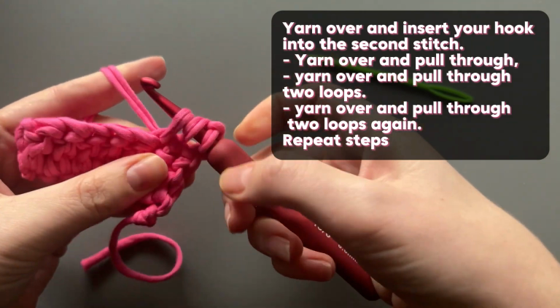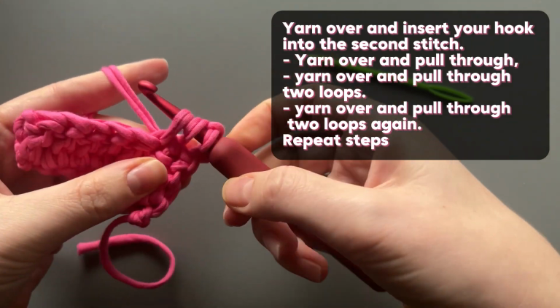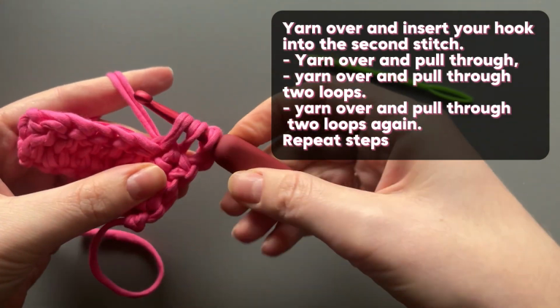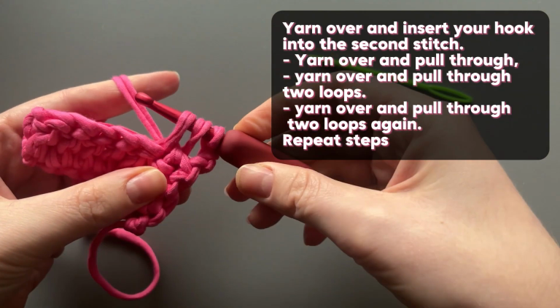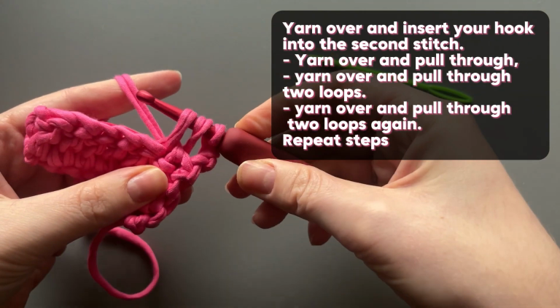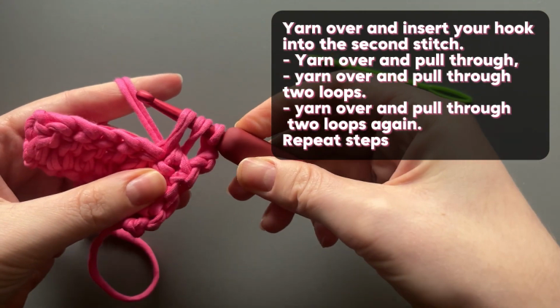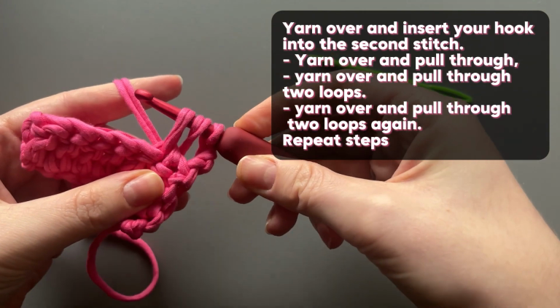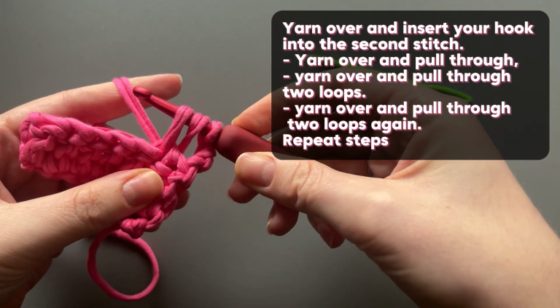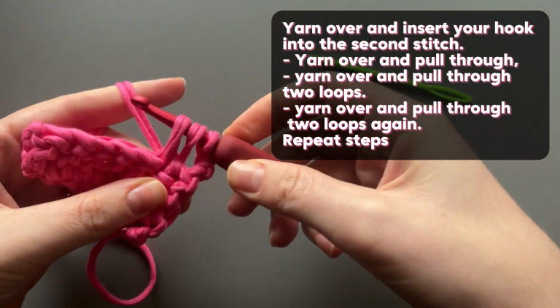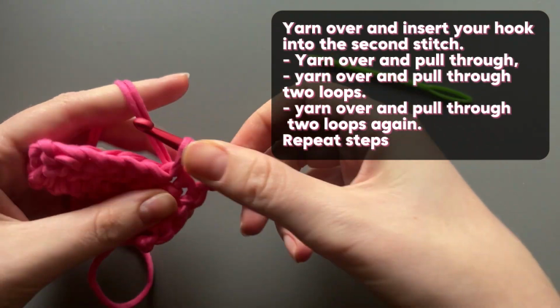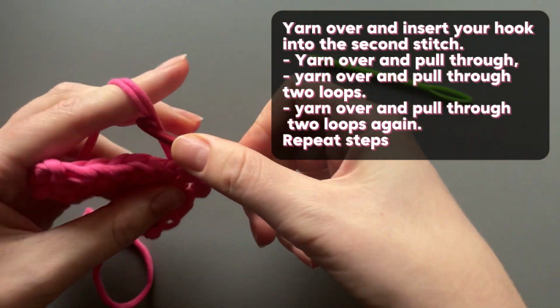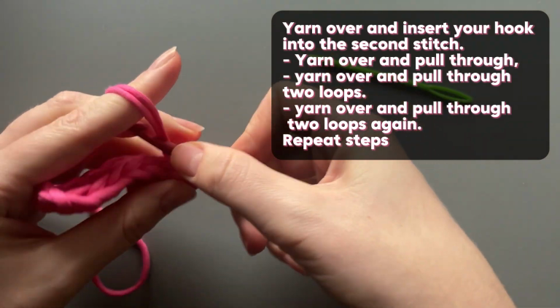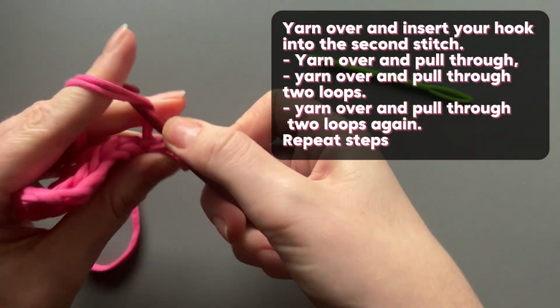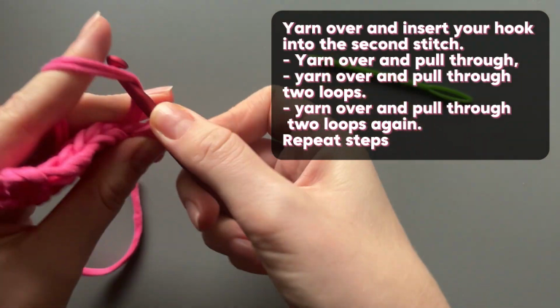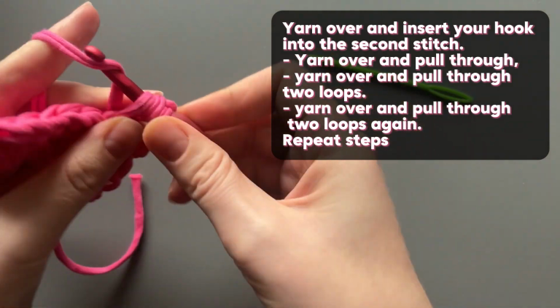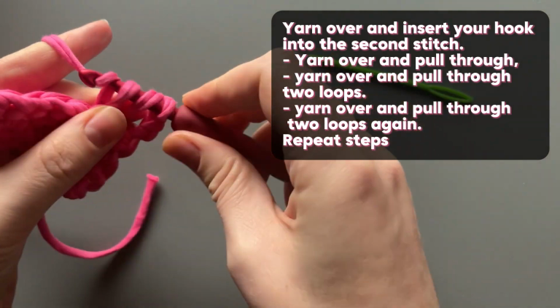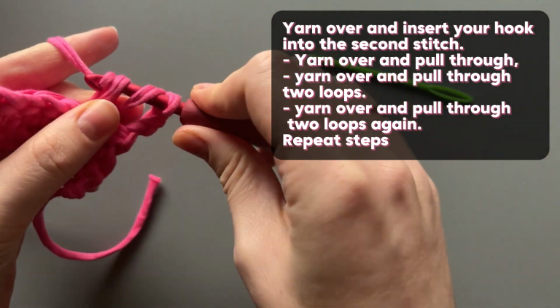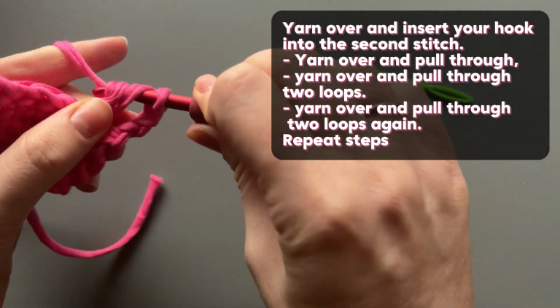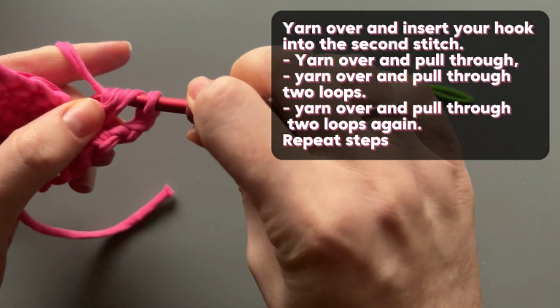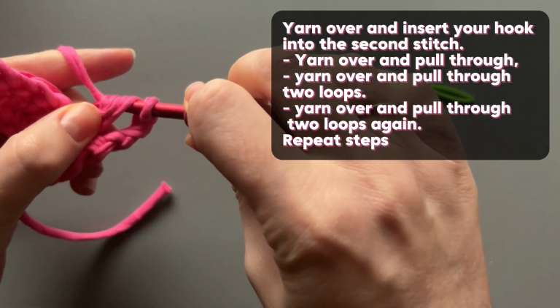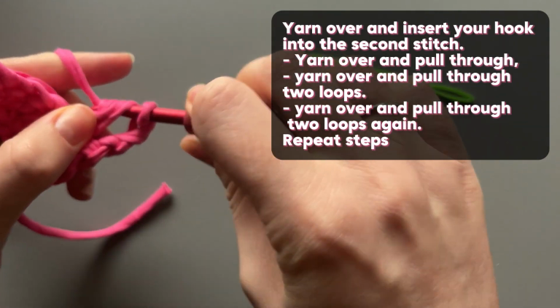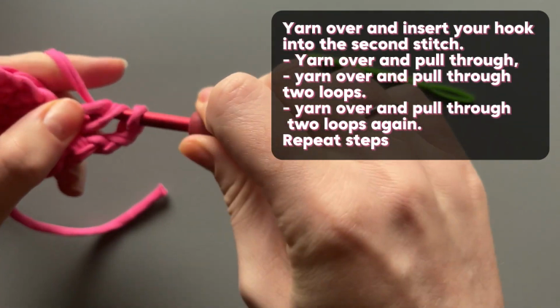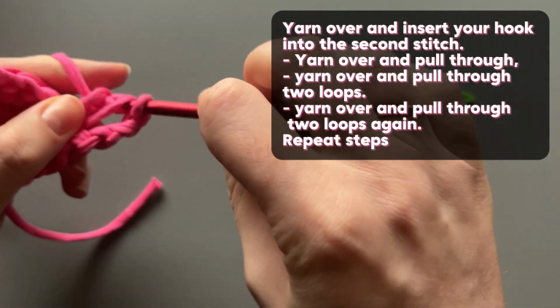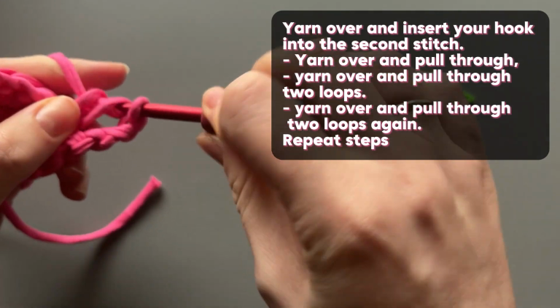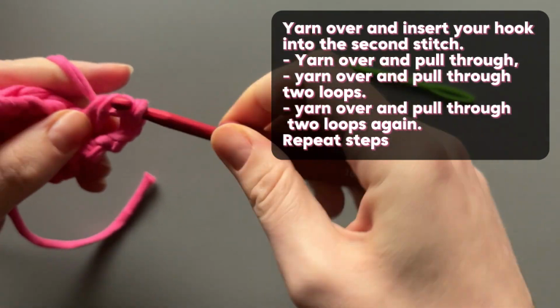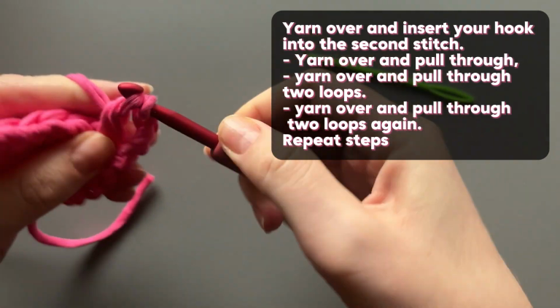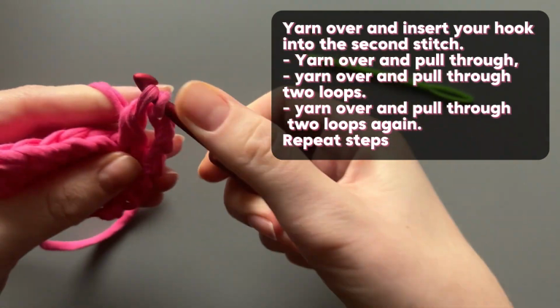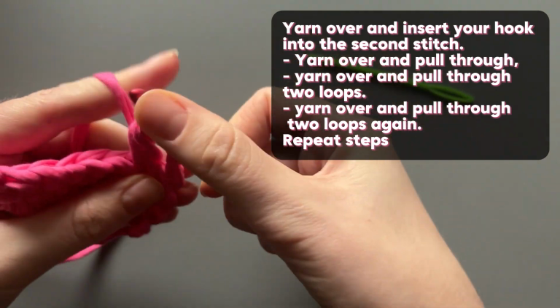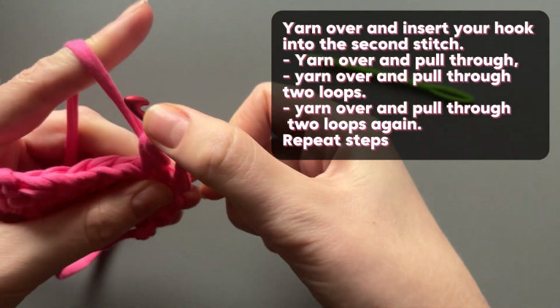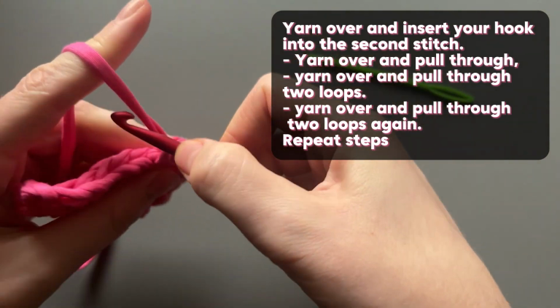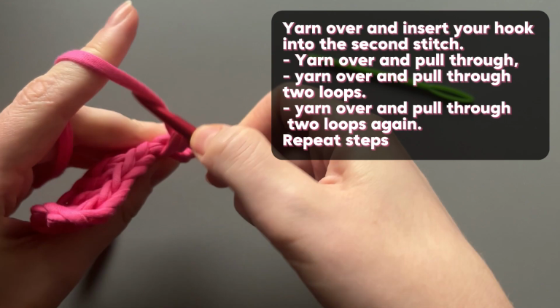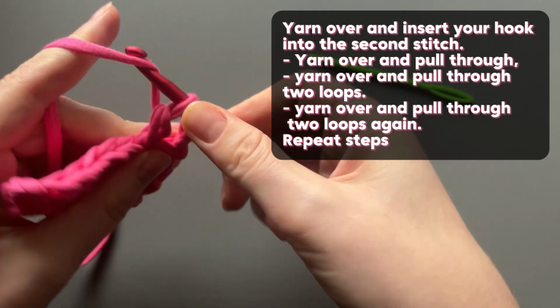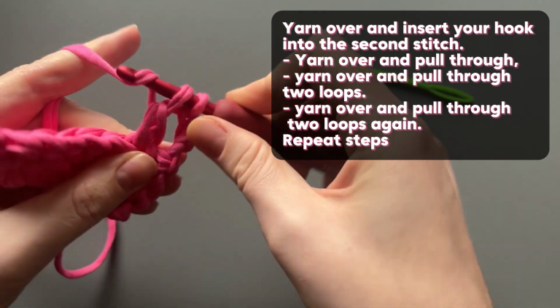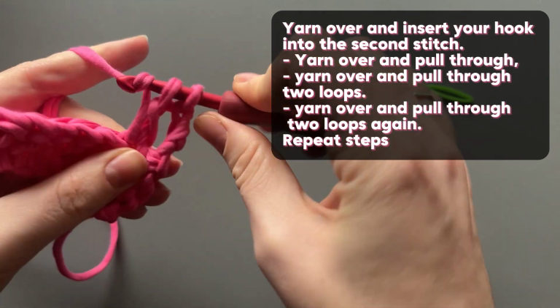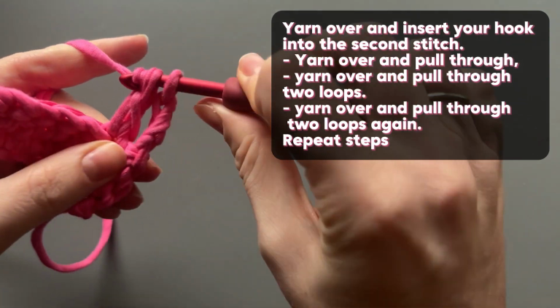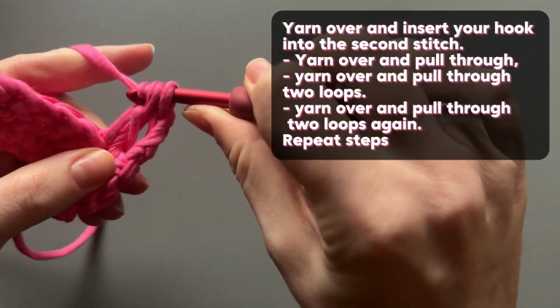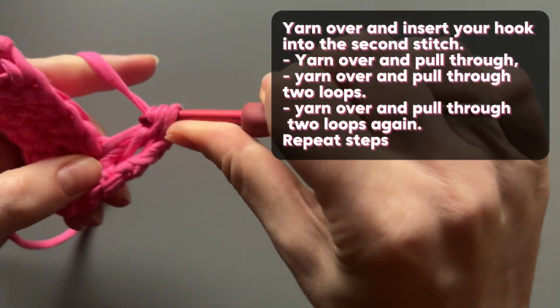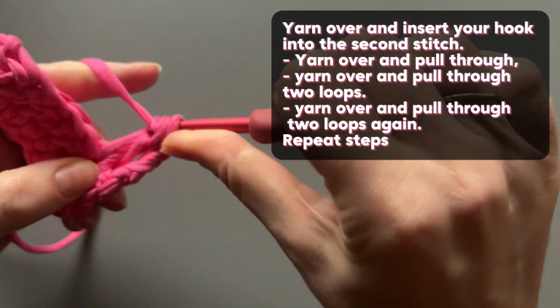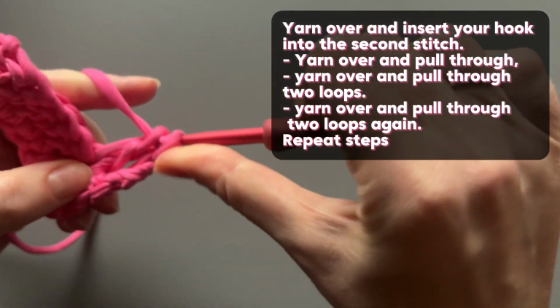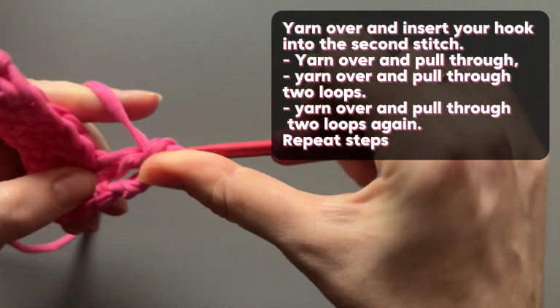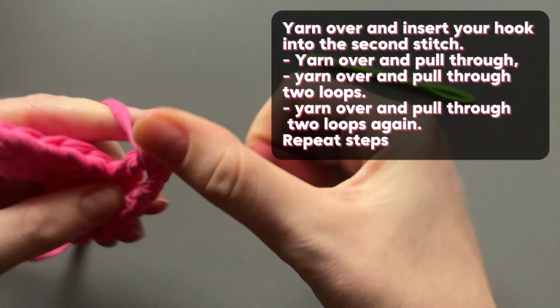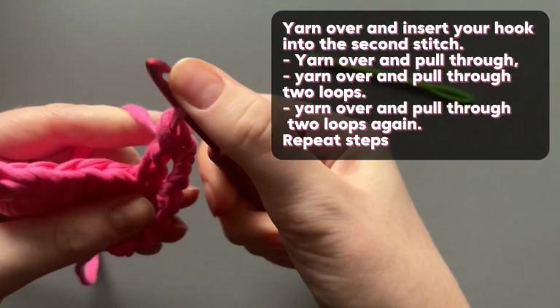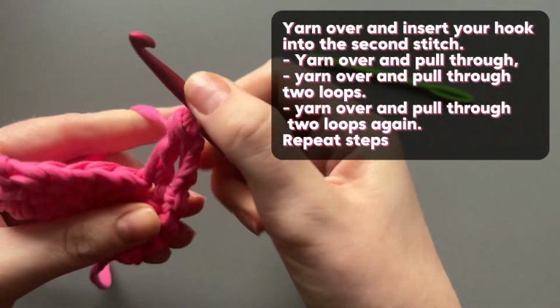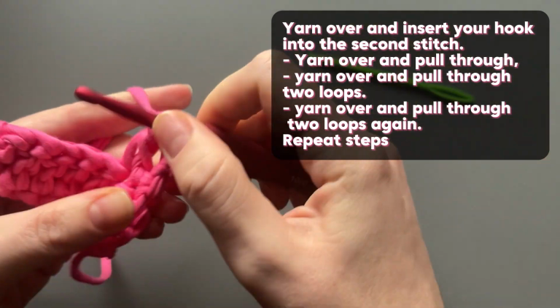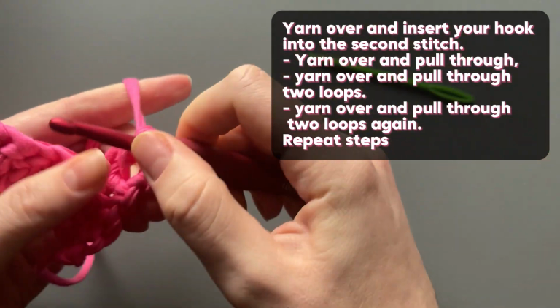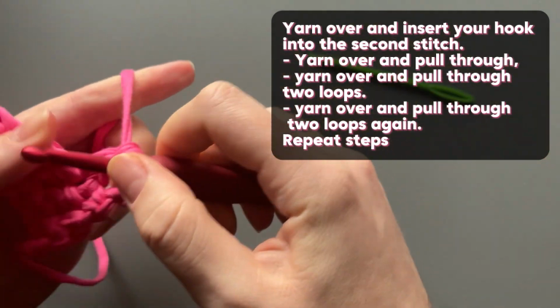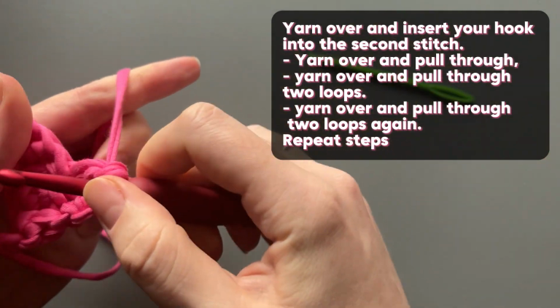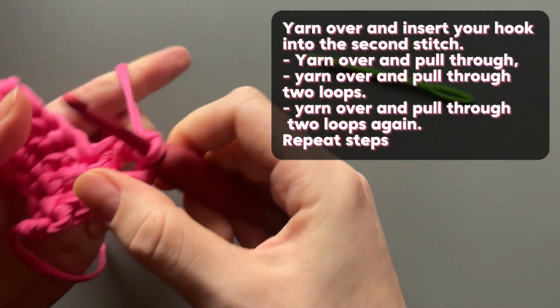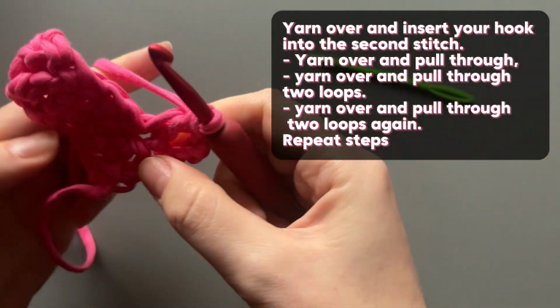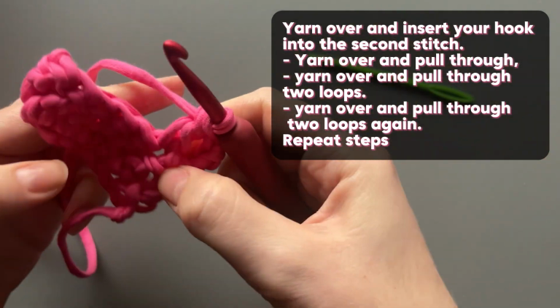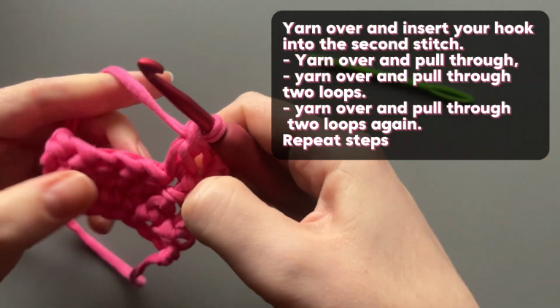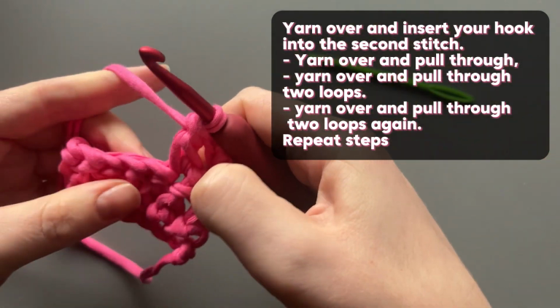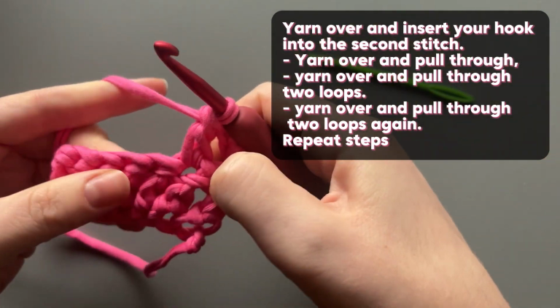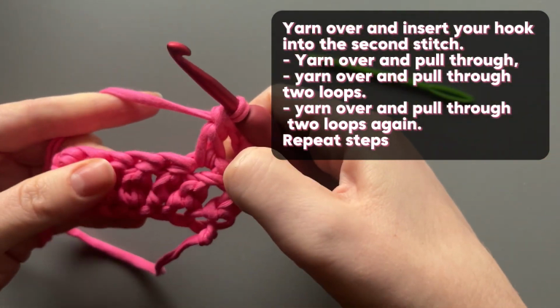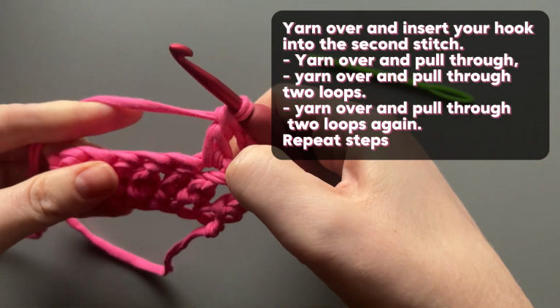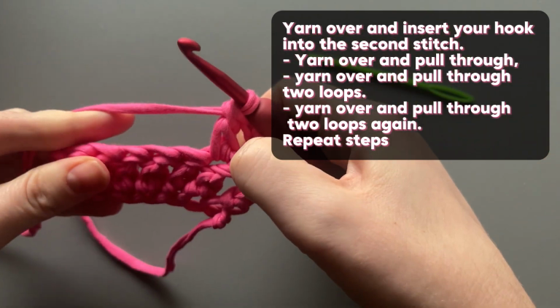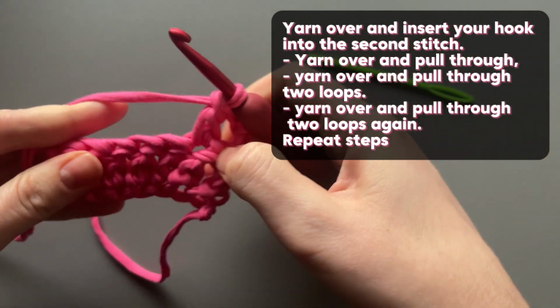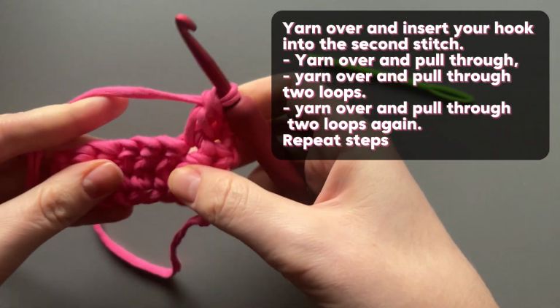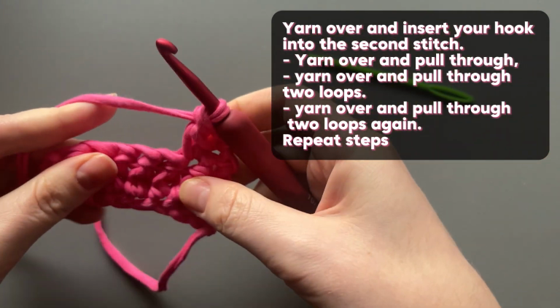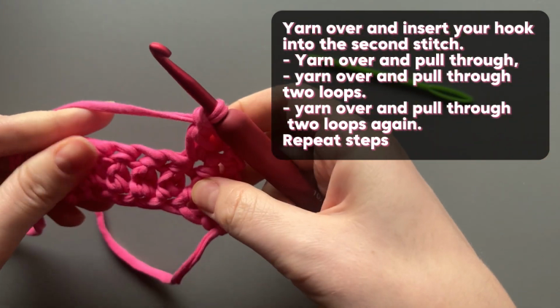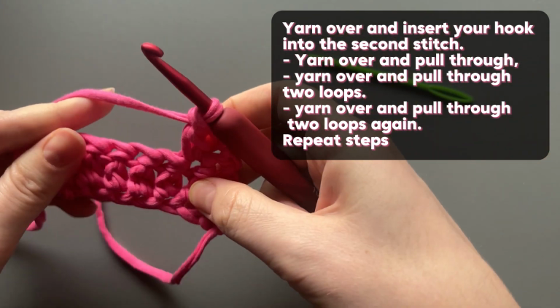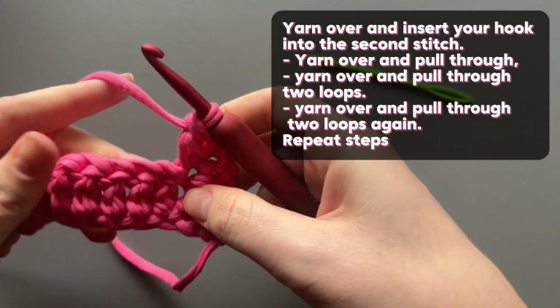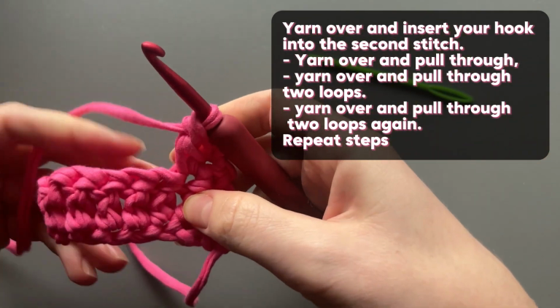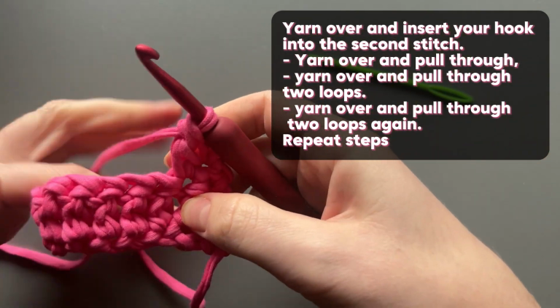Yarn over and pull through two loops, yarn over and pull through two loops again. Repeat steps.